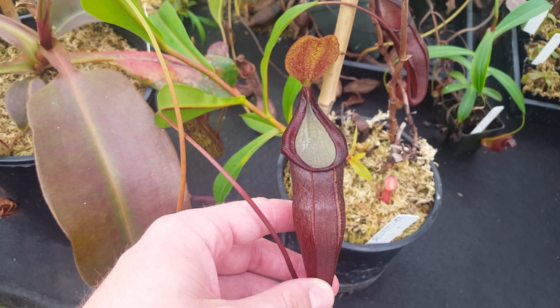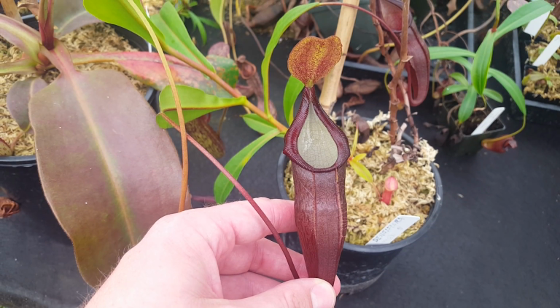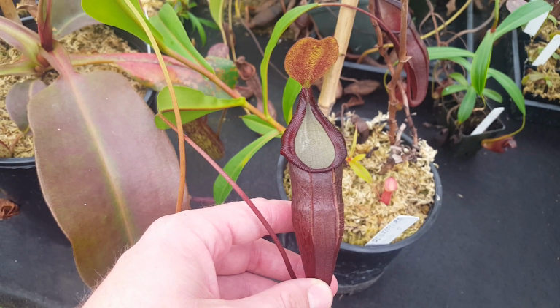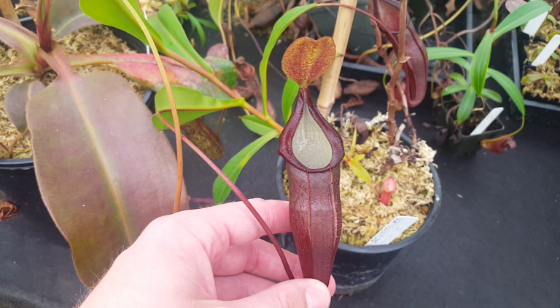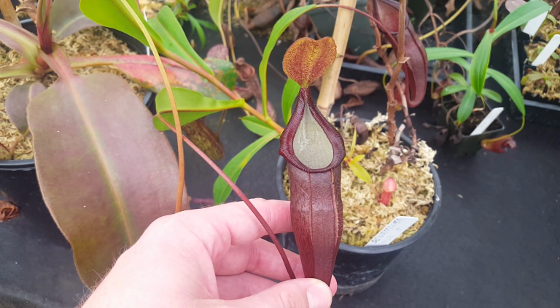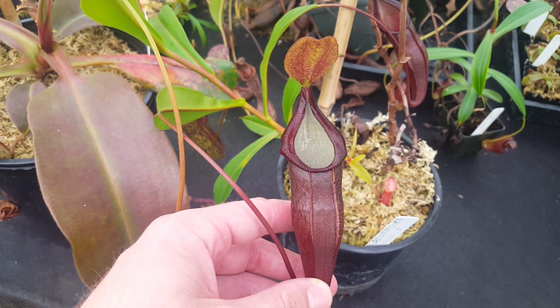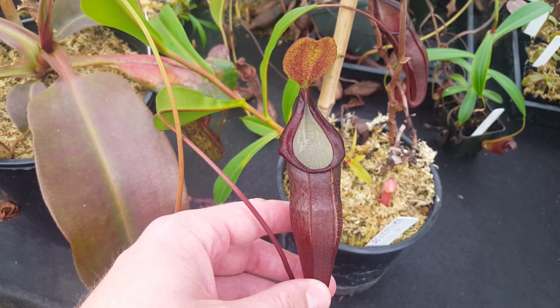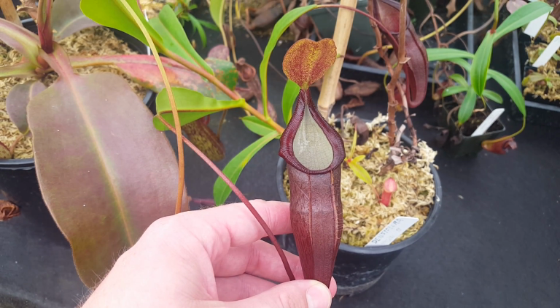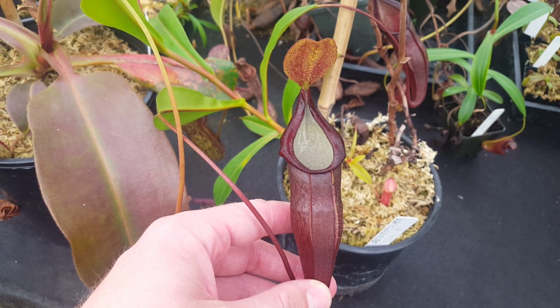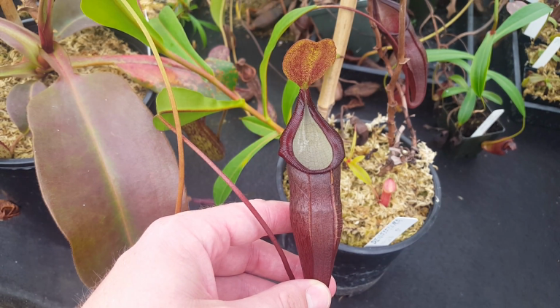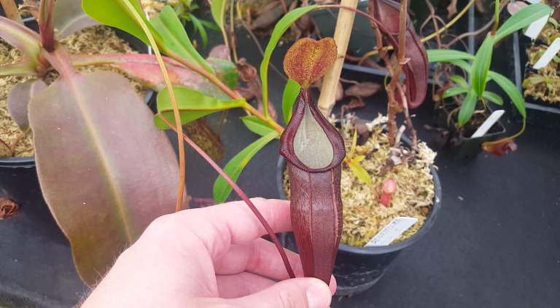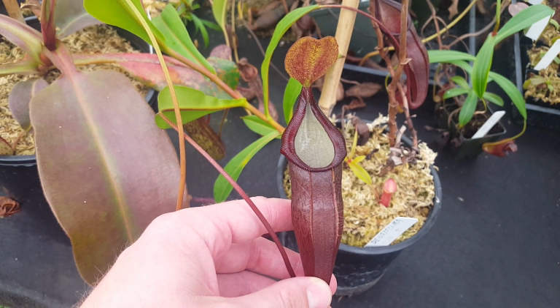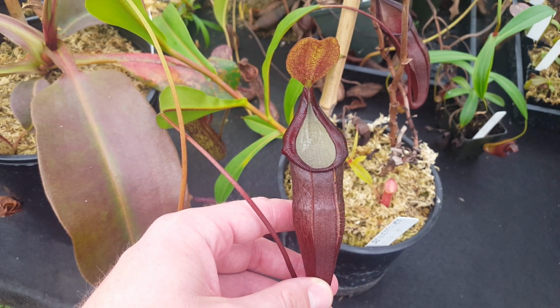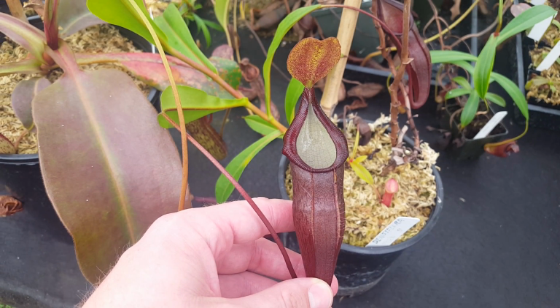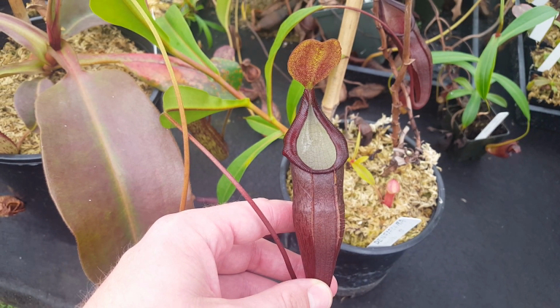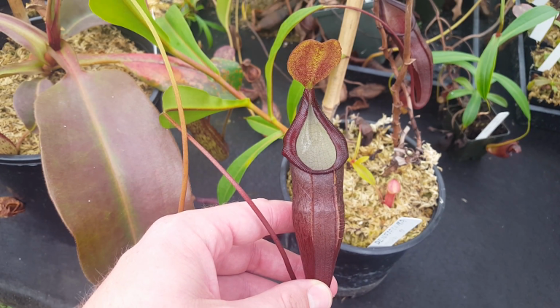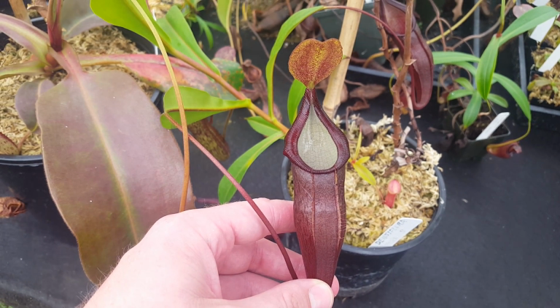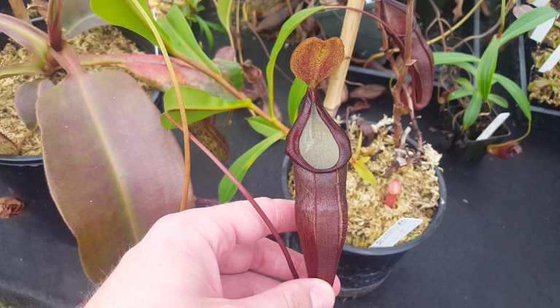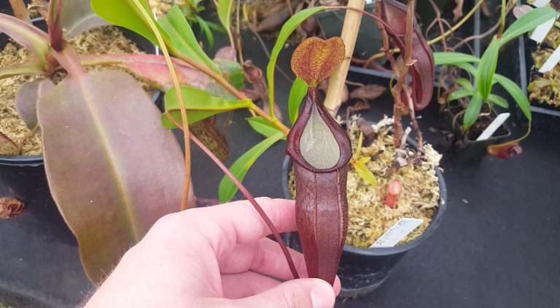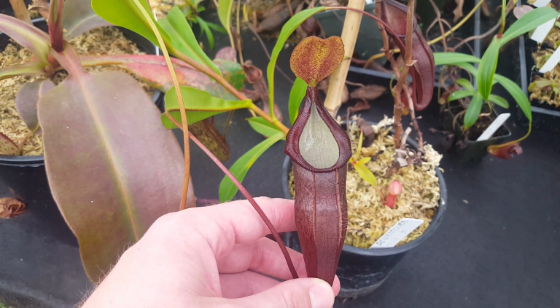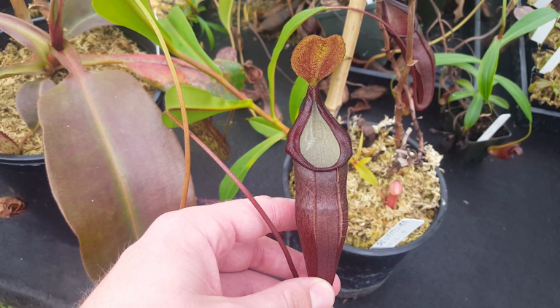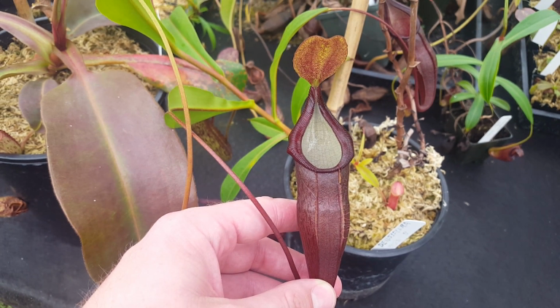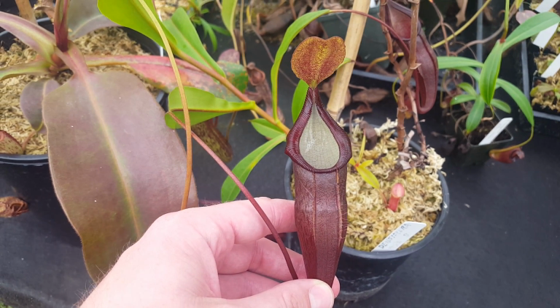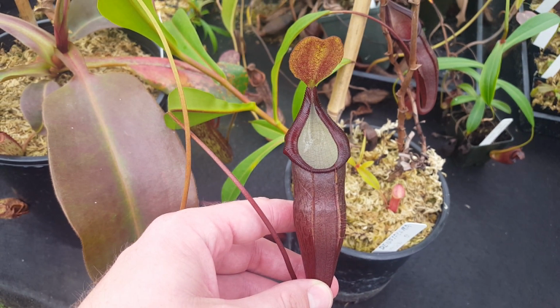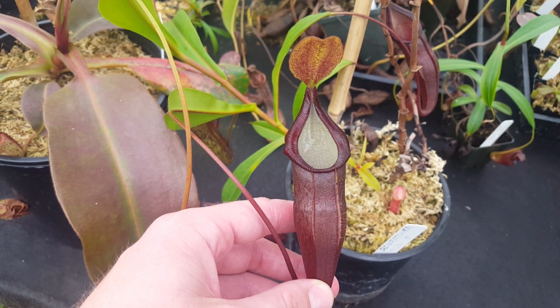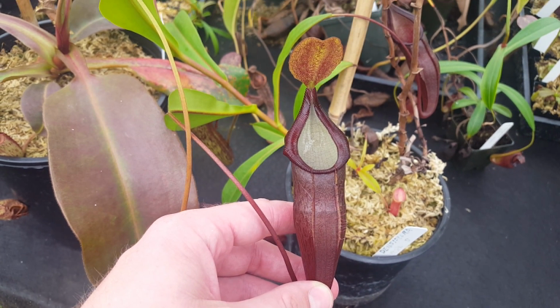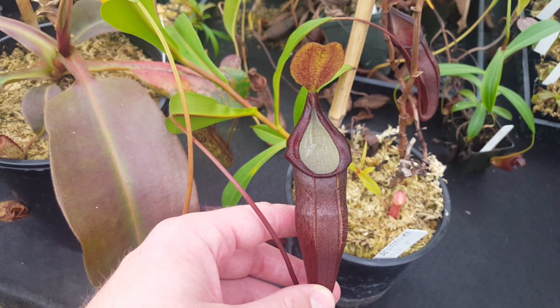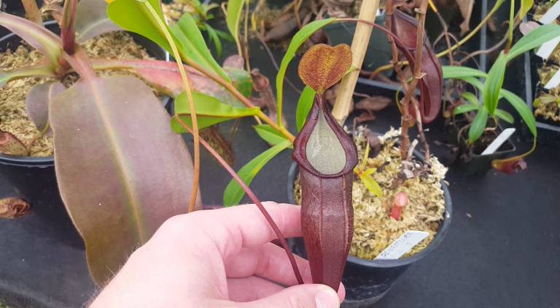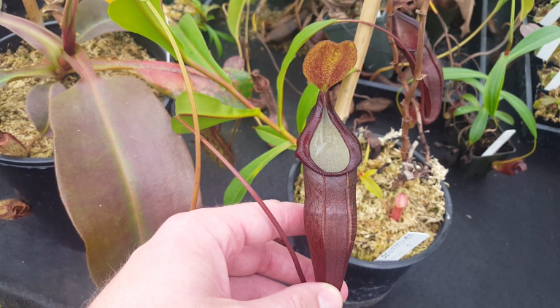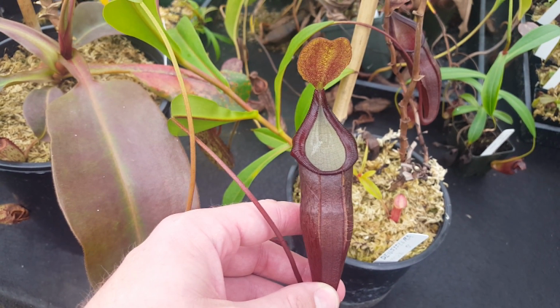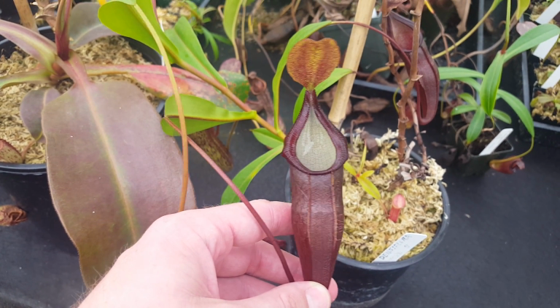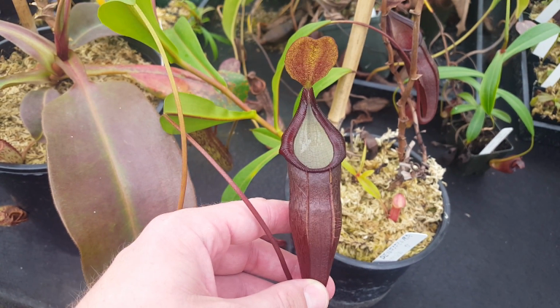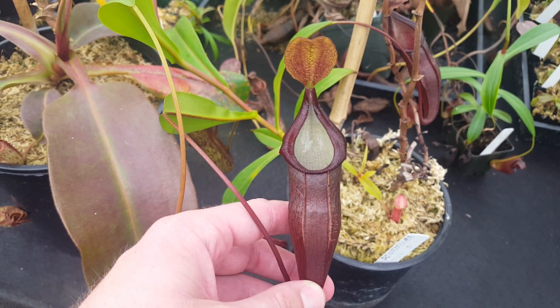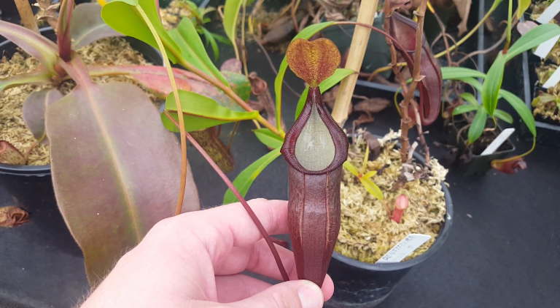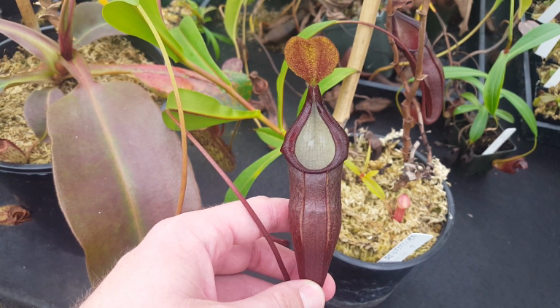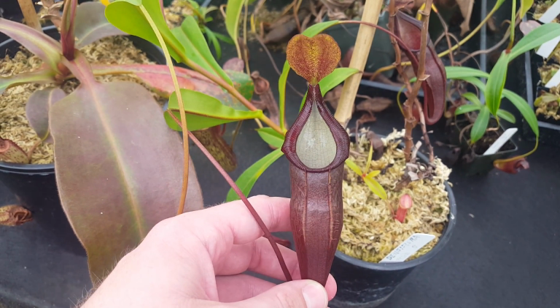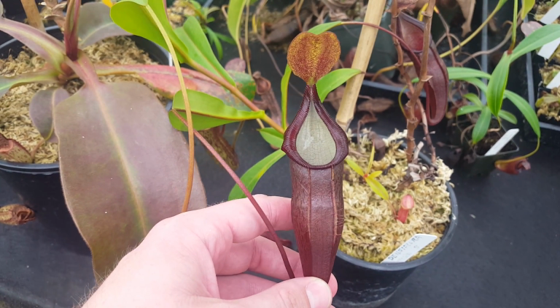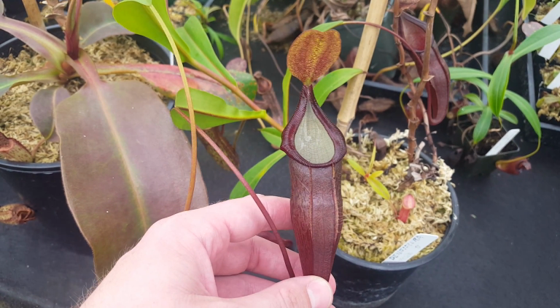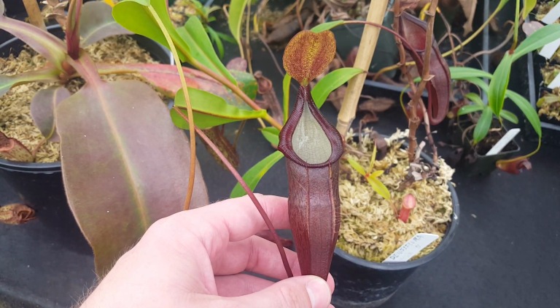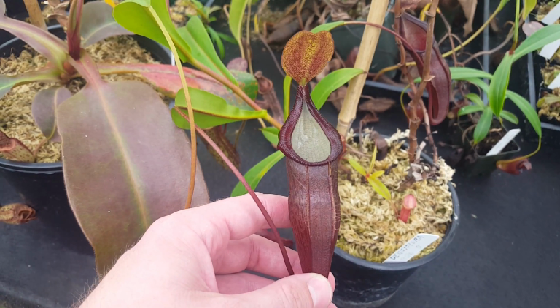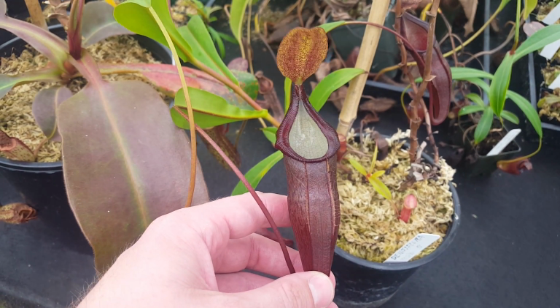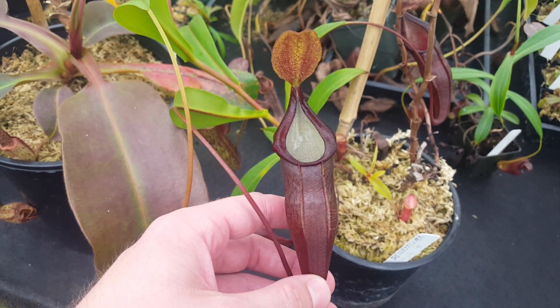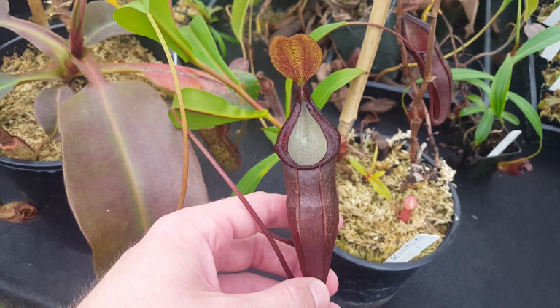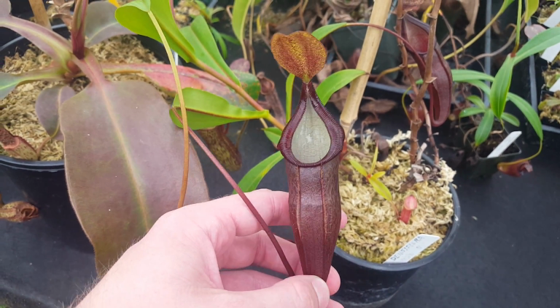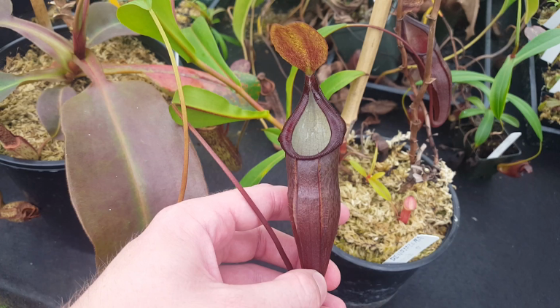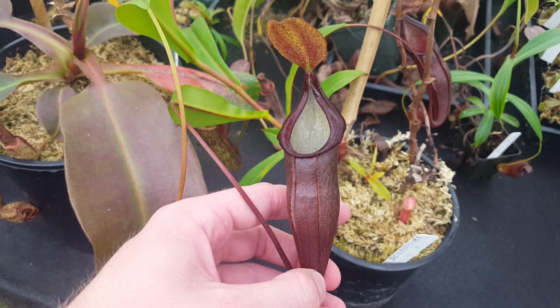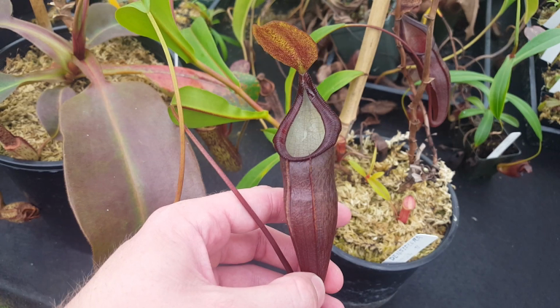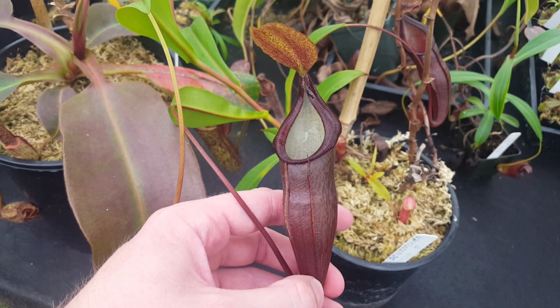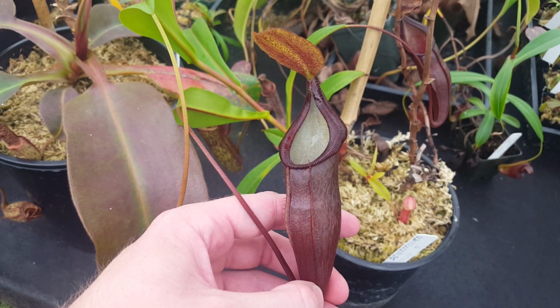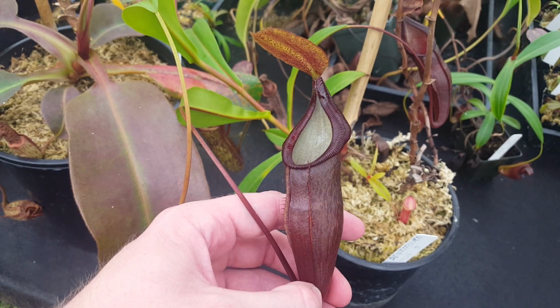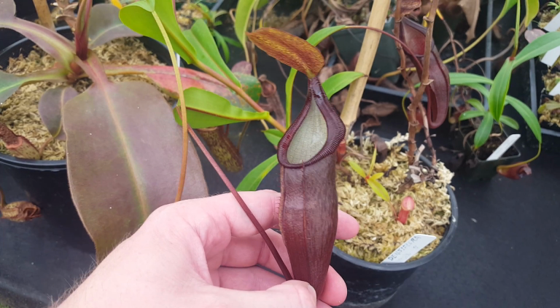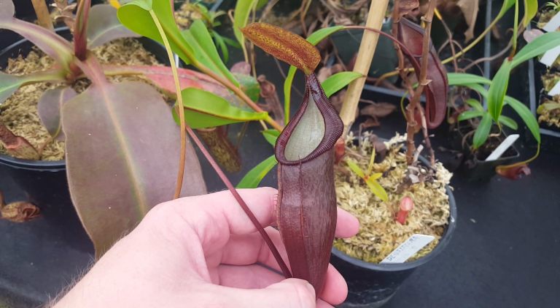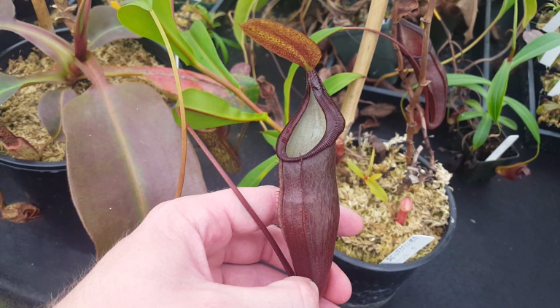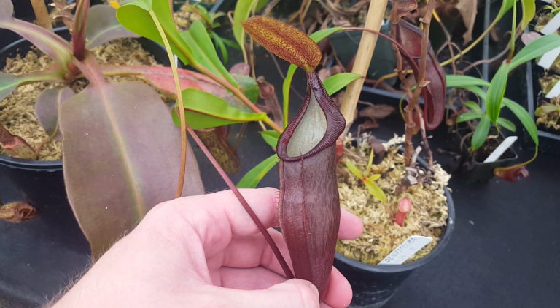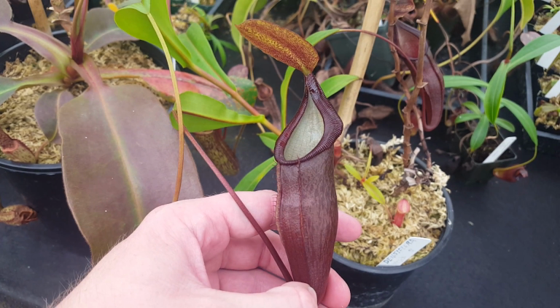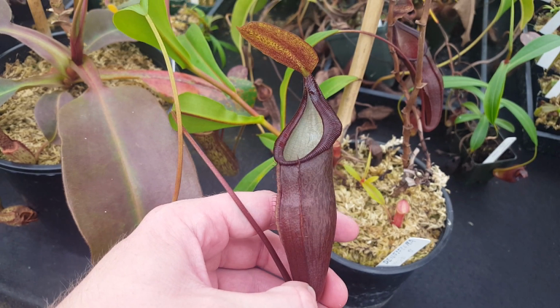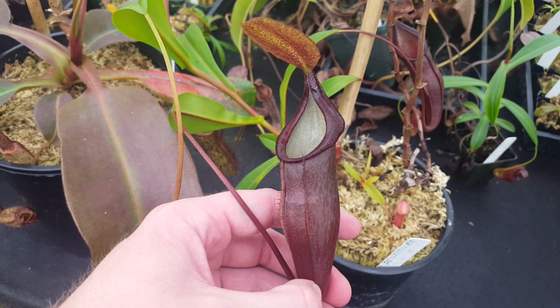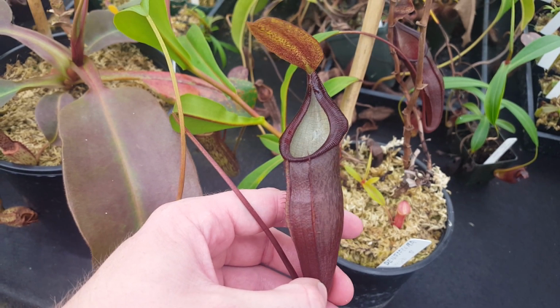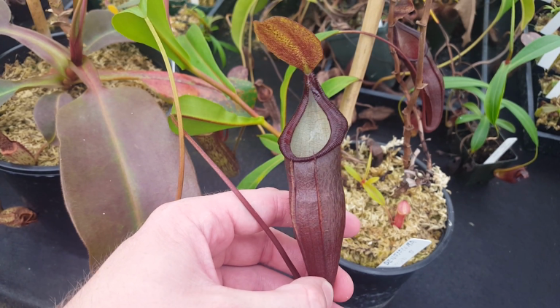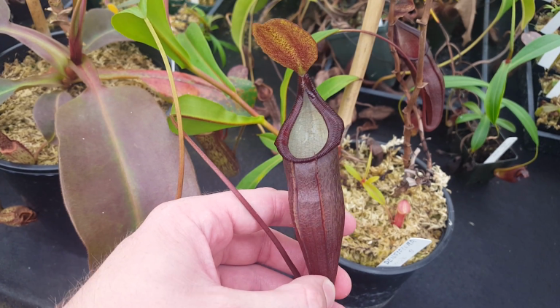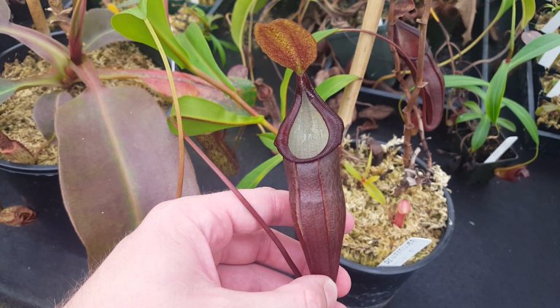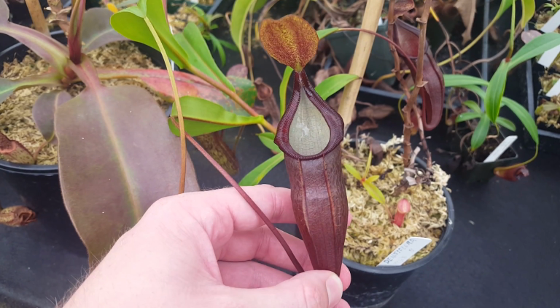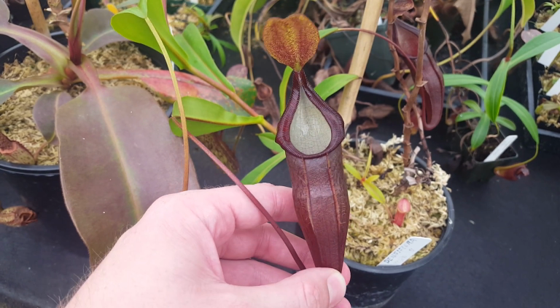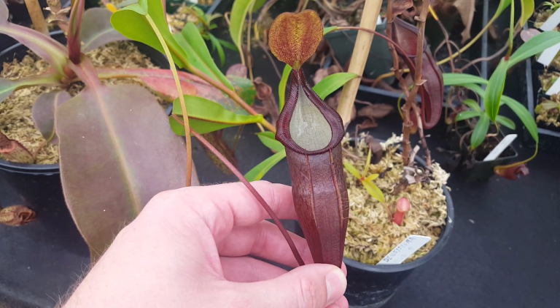Hi everybody, it's Devin here at Predatory Plants. I've got a species spotlight today for you on this plant here, the Nepenthes densiflora.